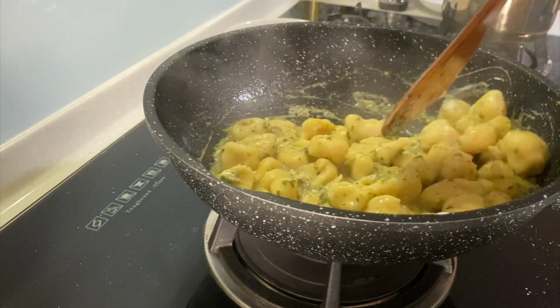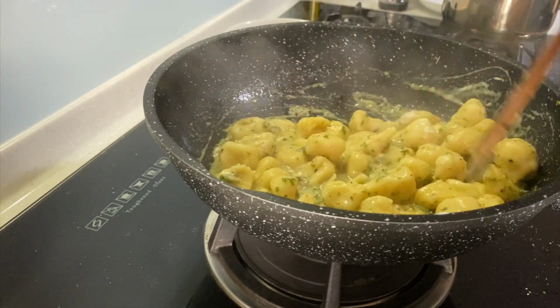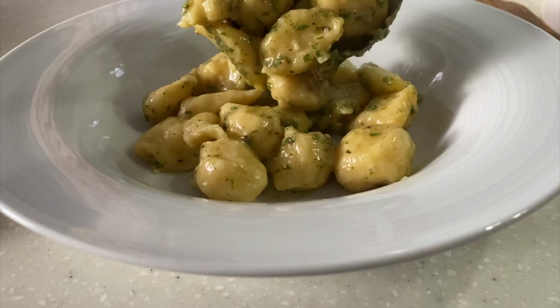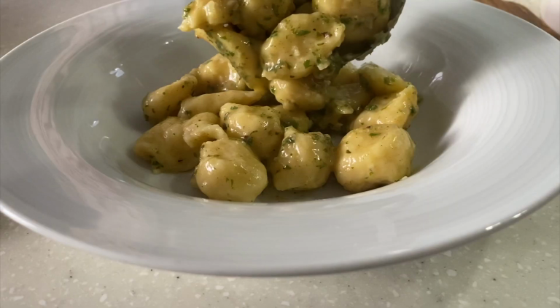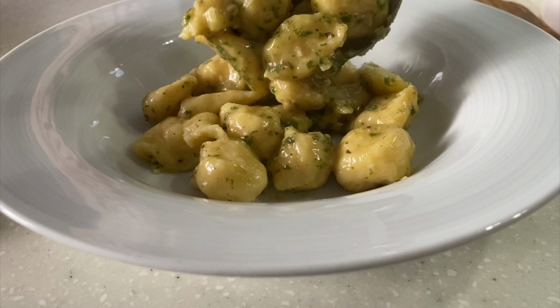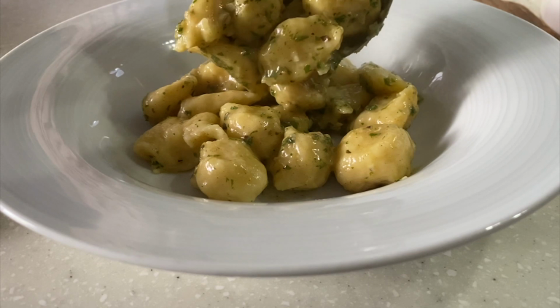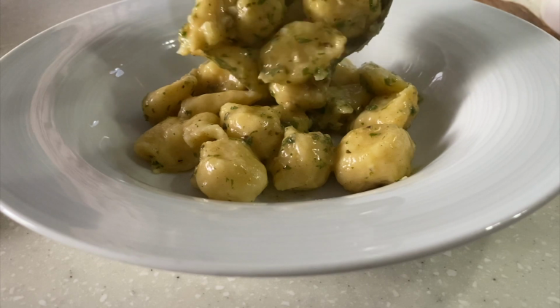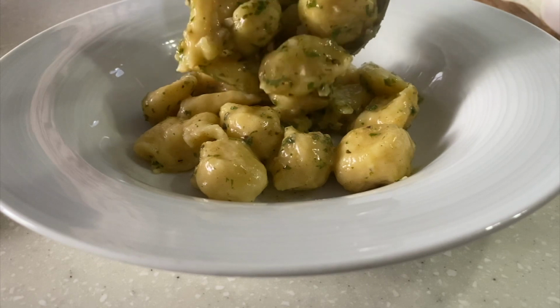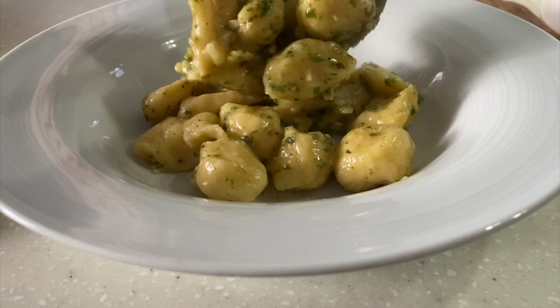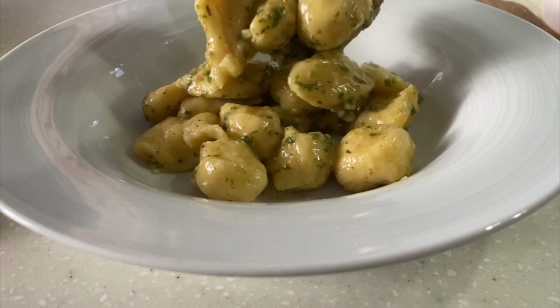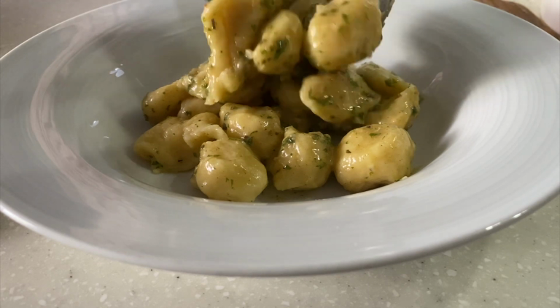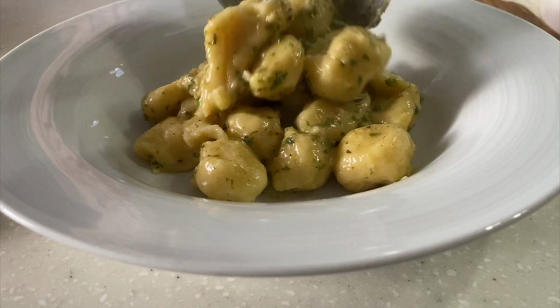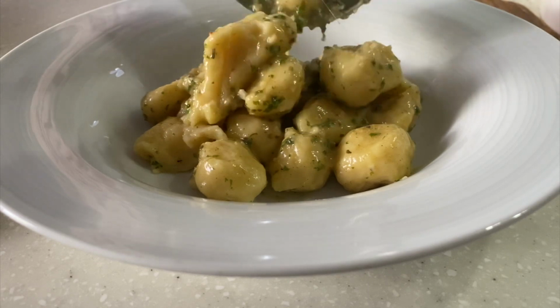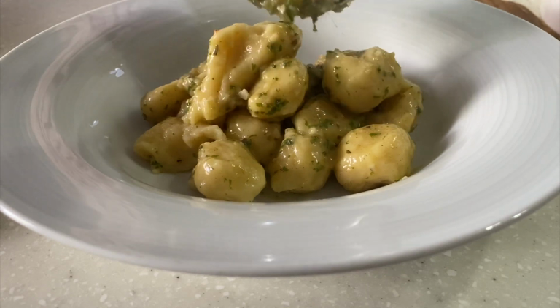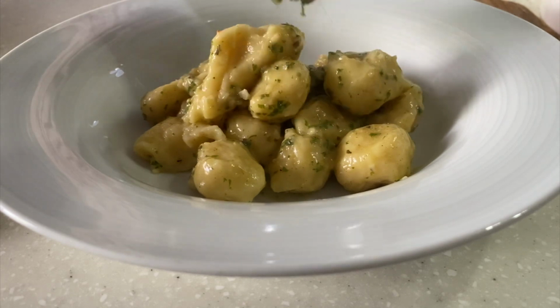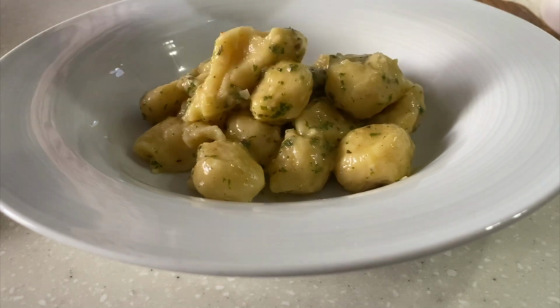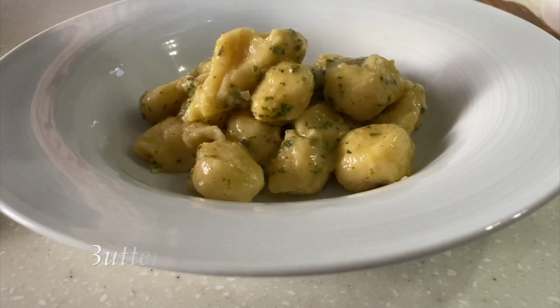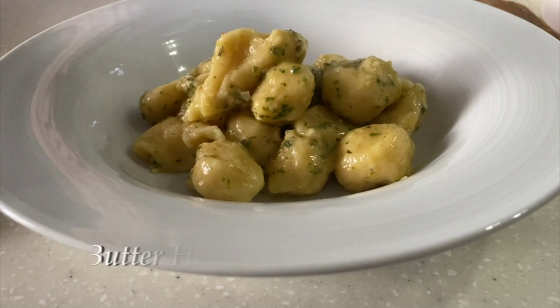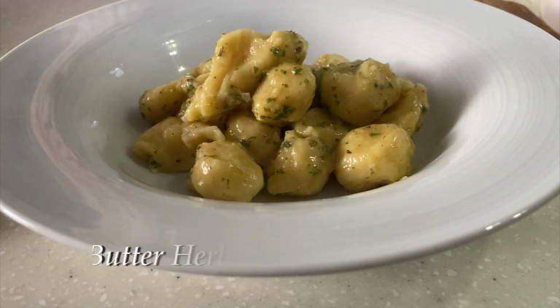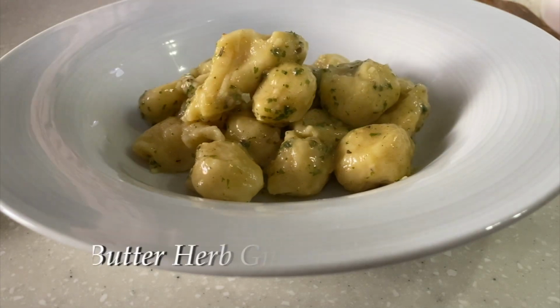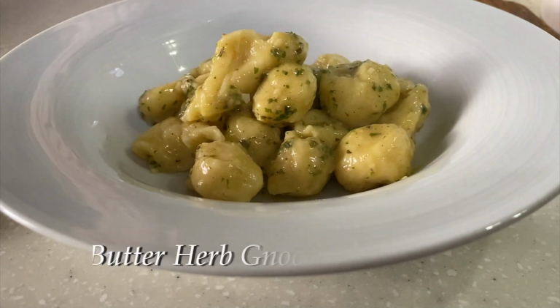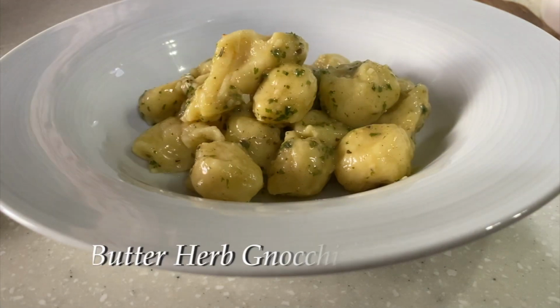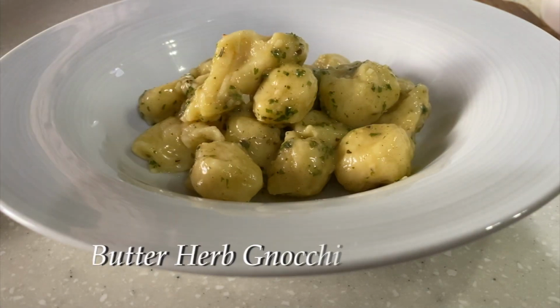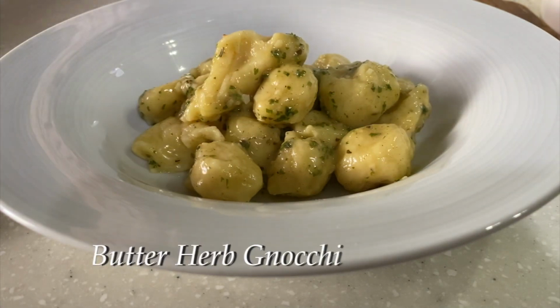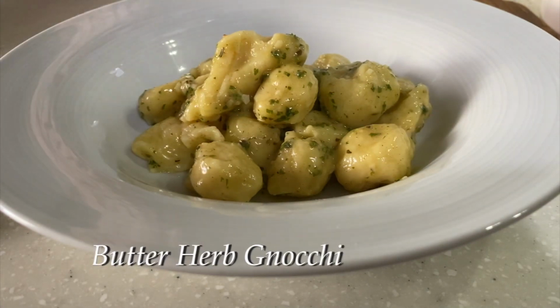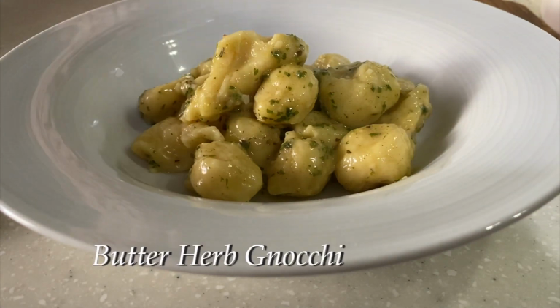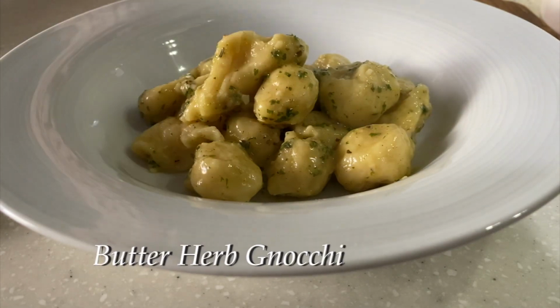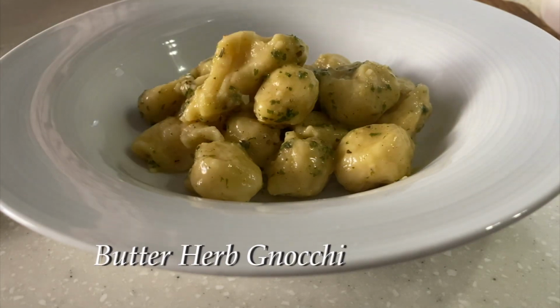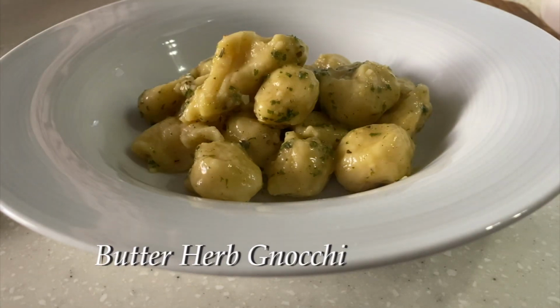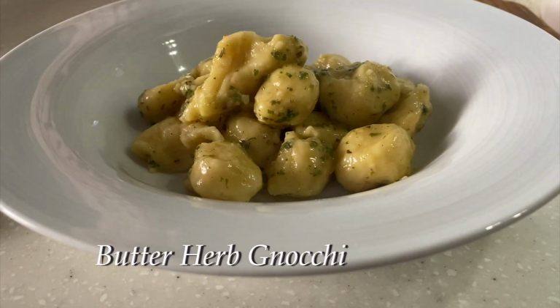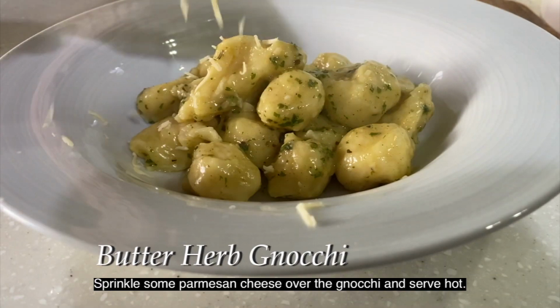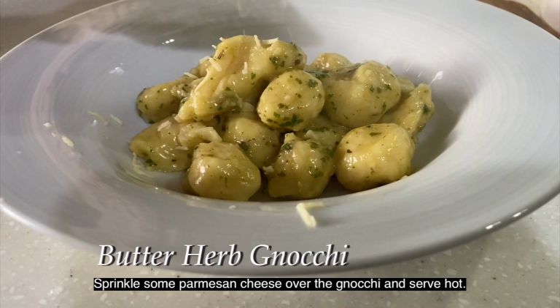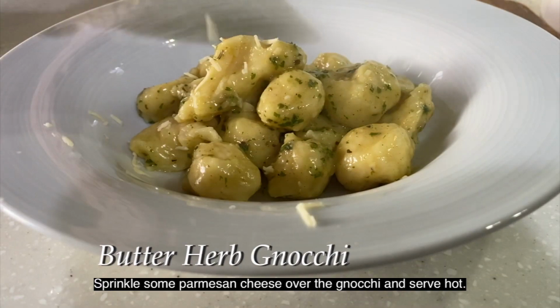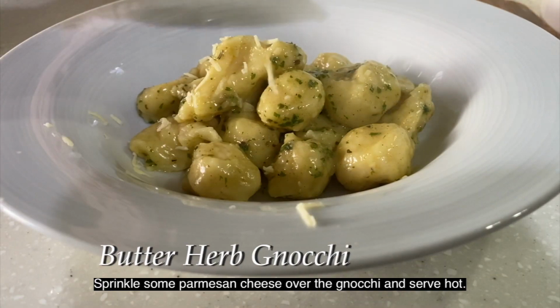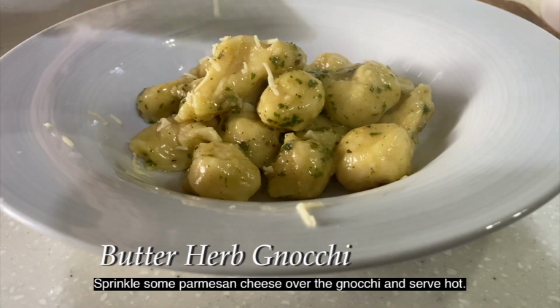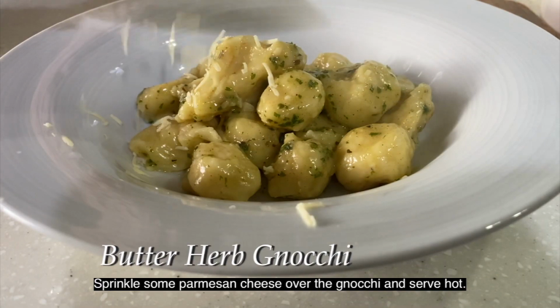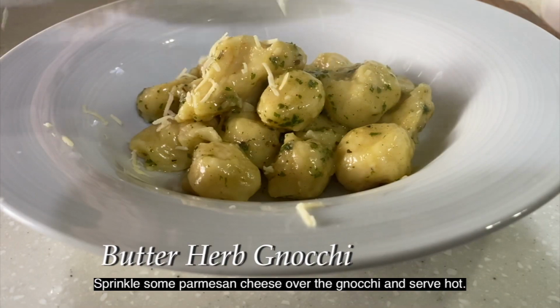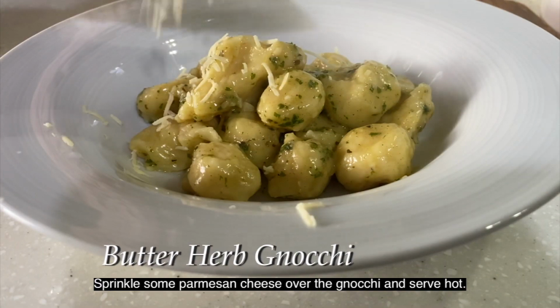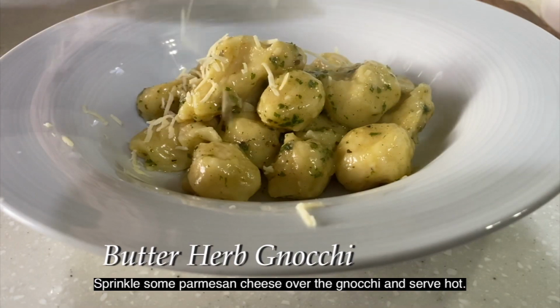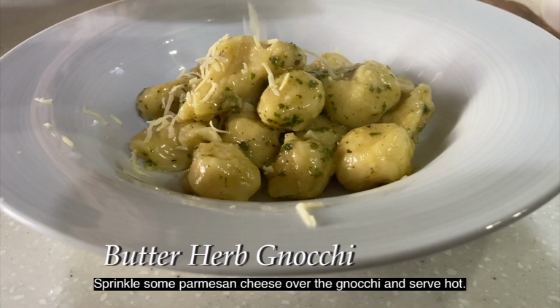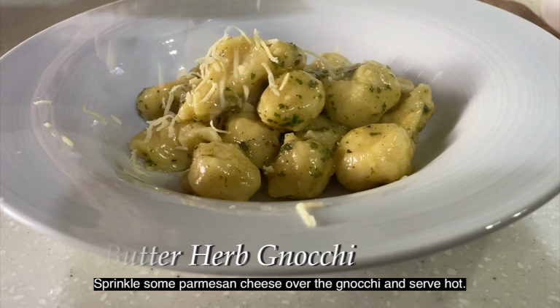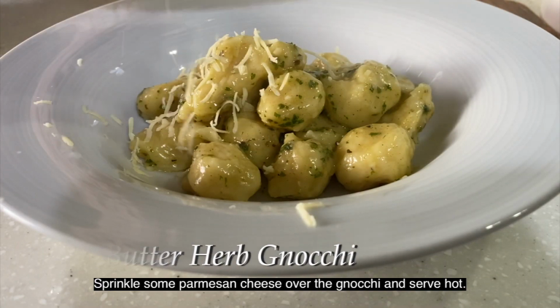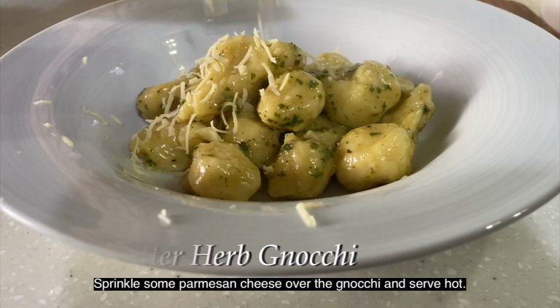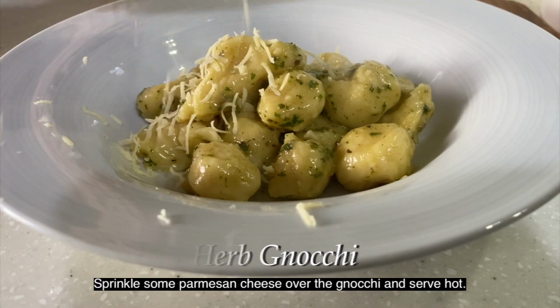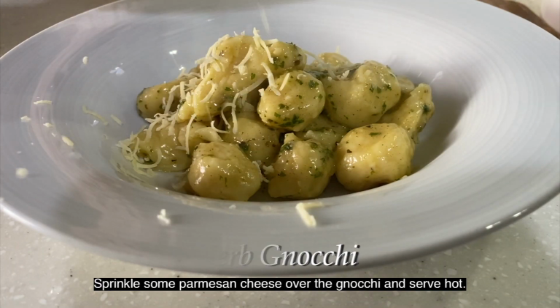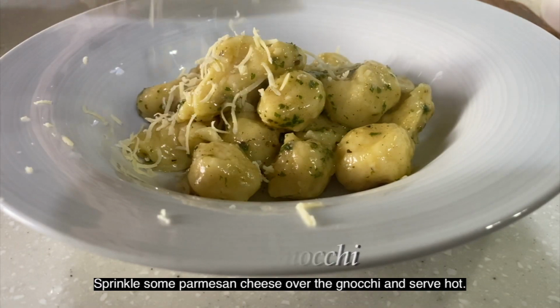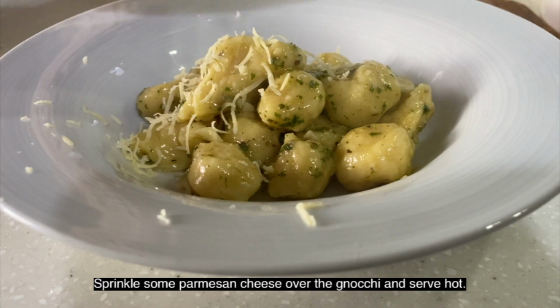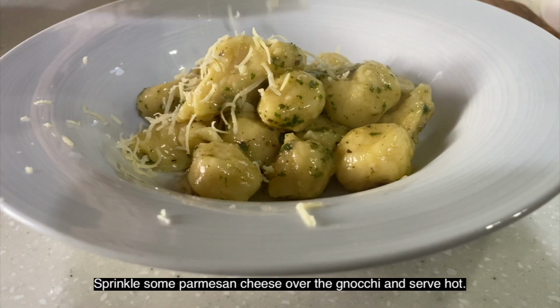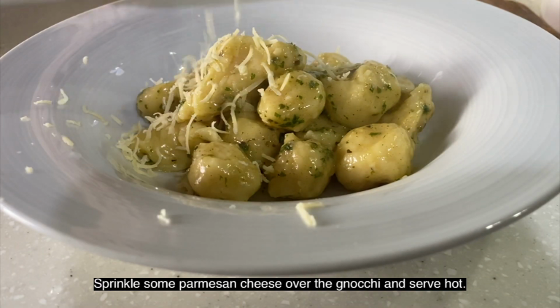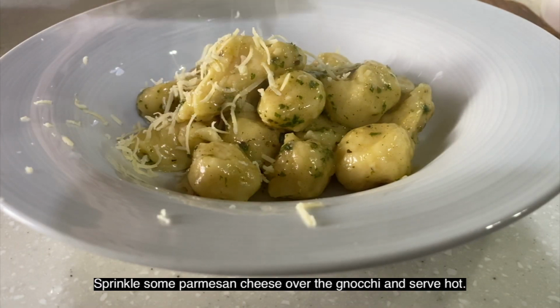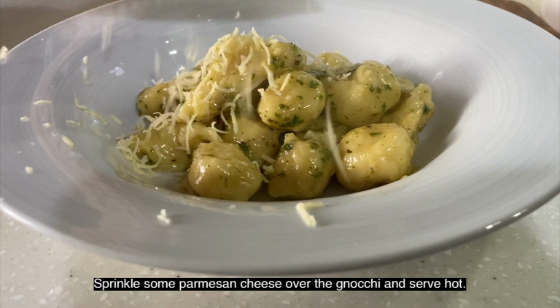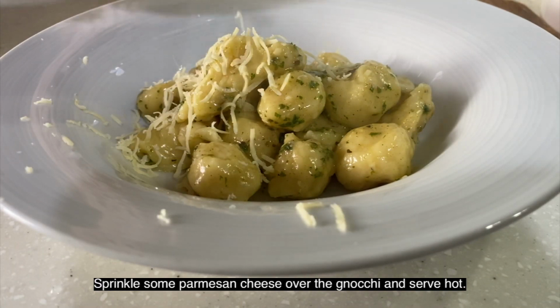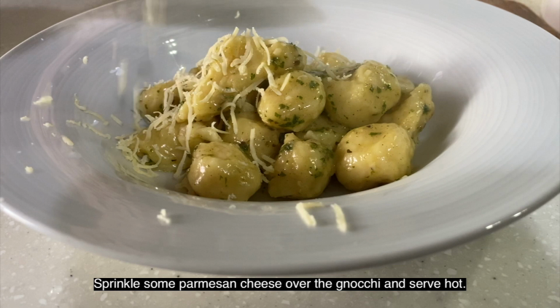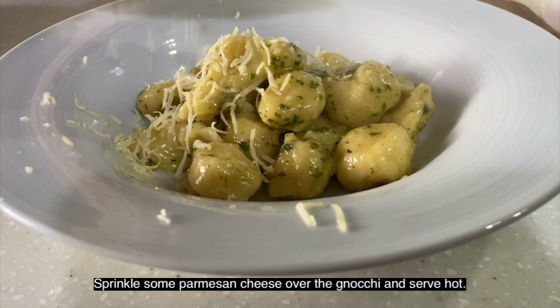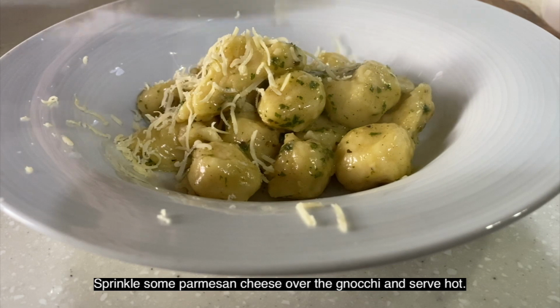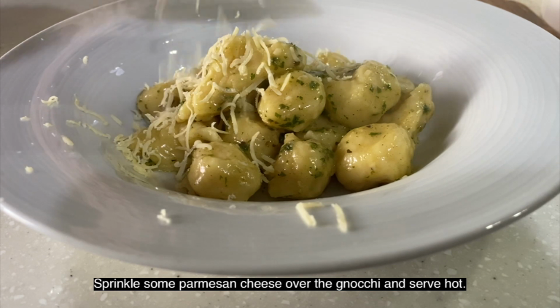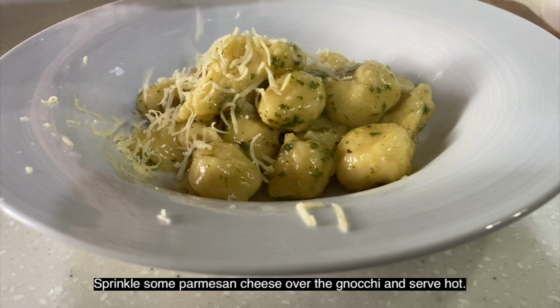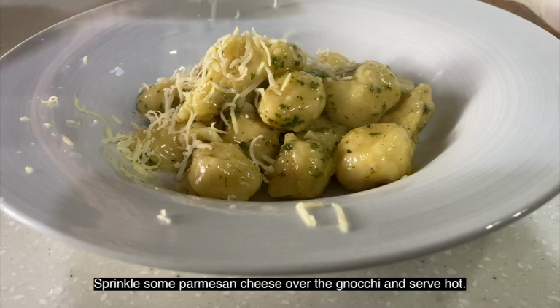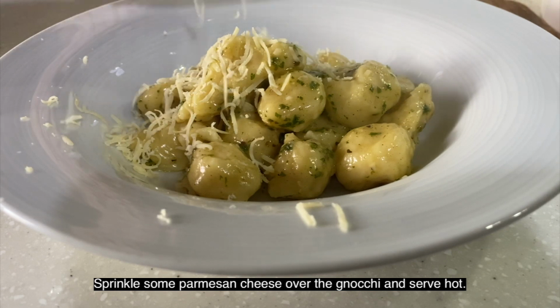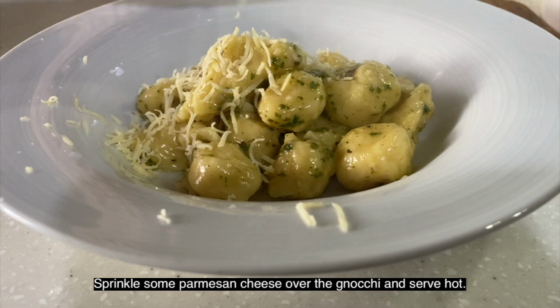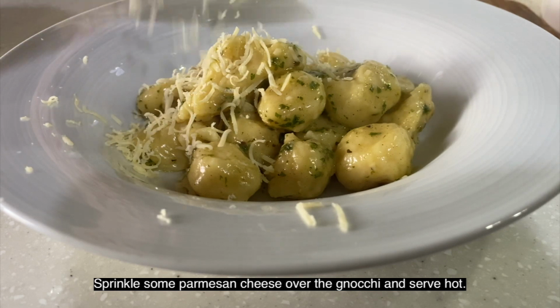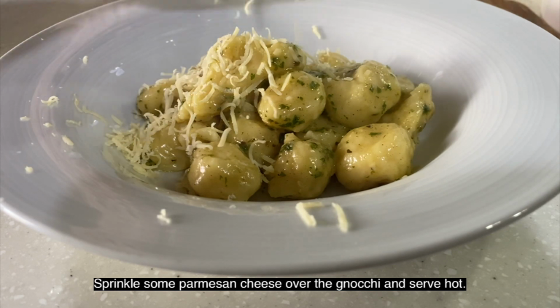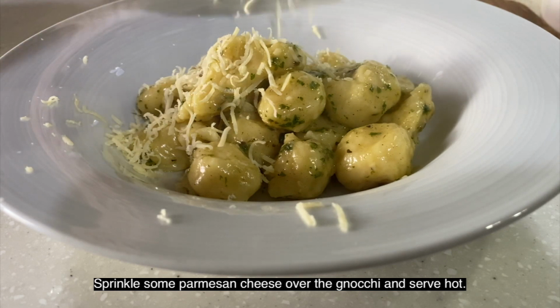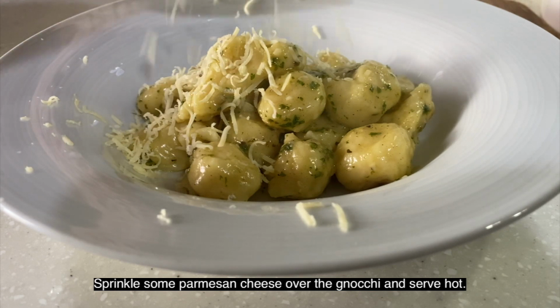There you have it! Sprinkle some parmesan cheese over the gnocchi and serve hot.